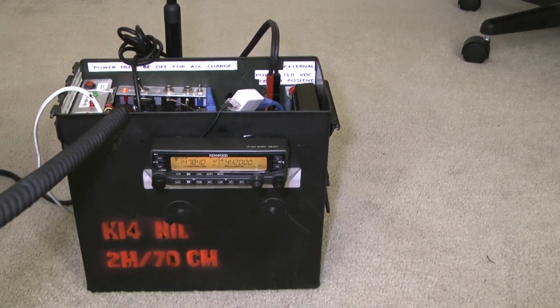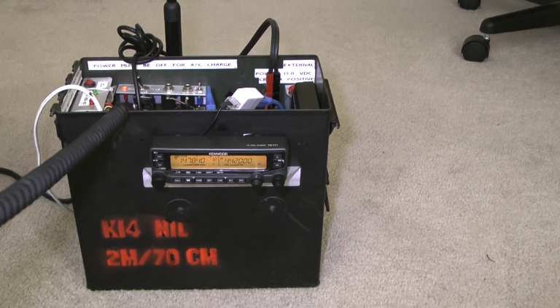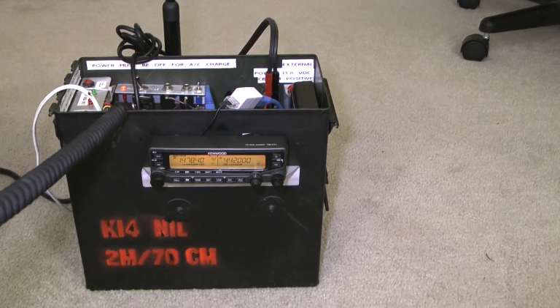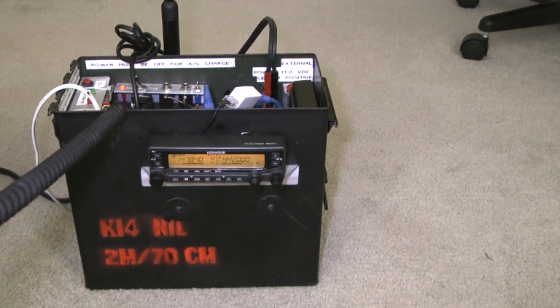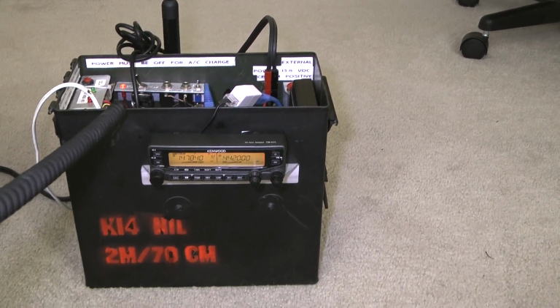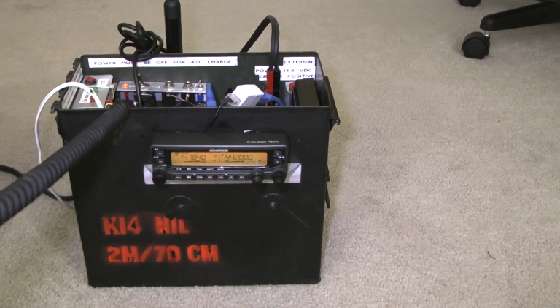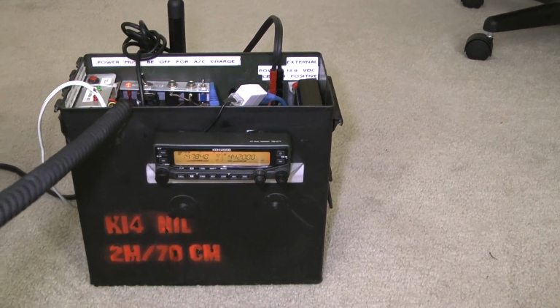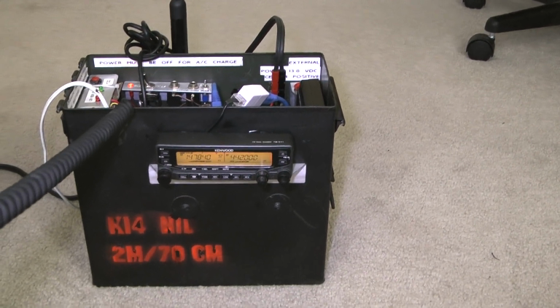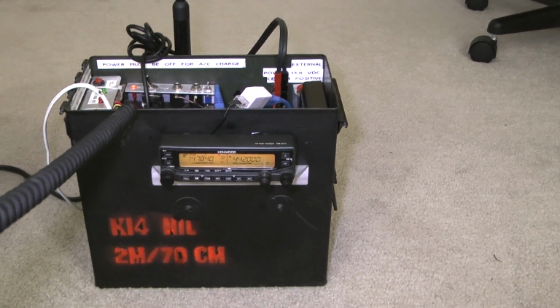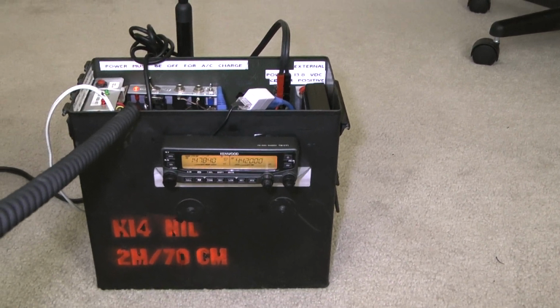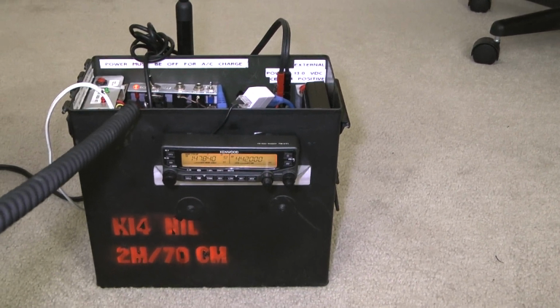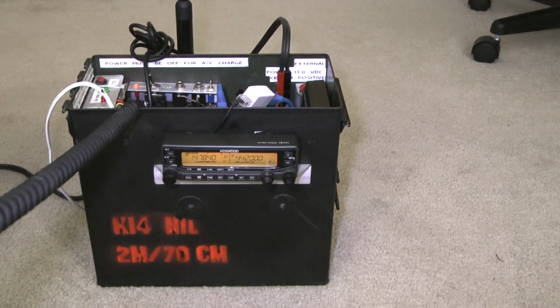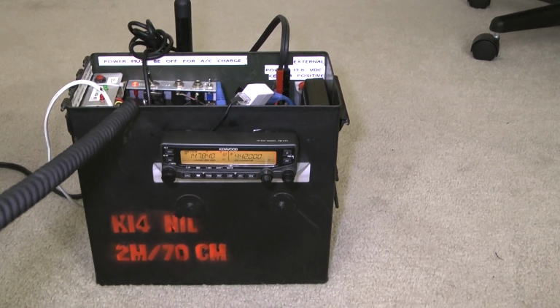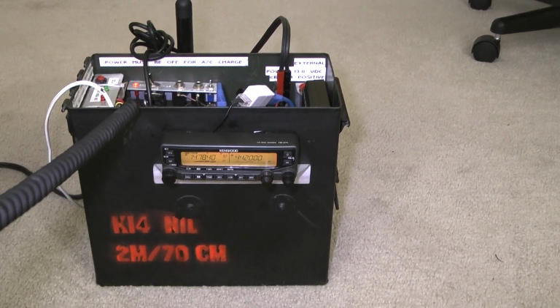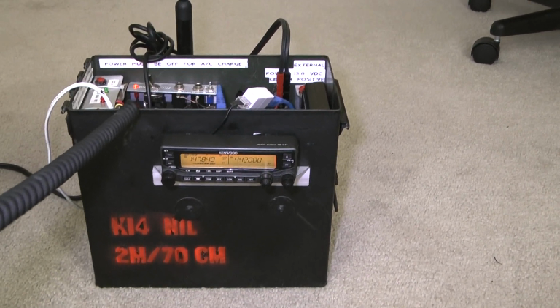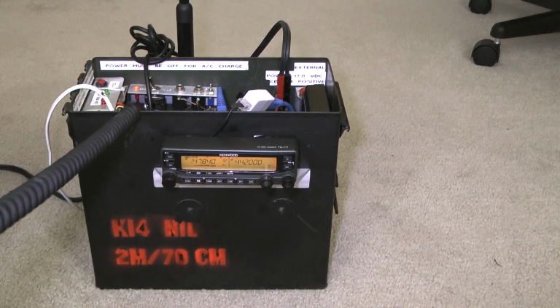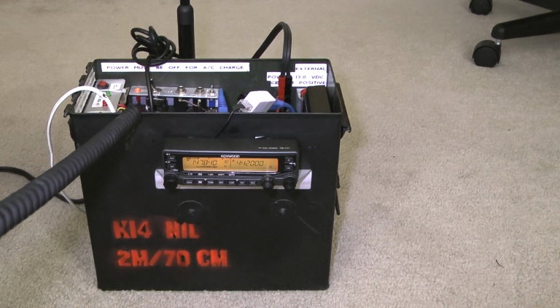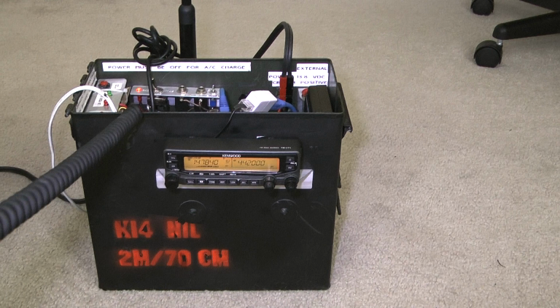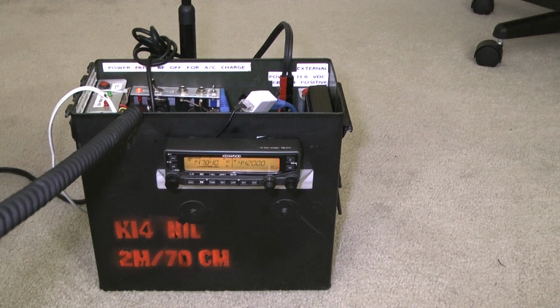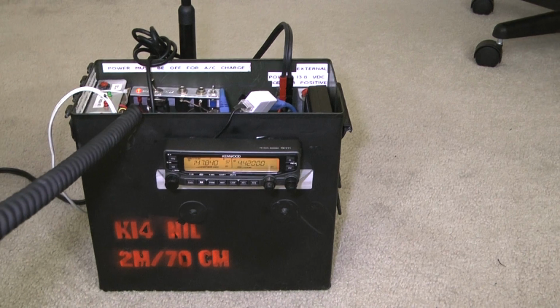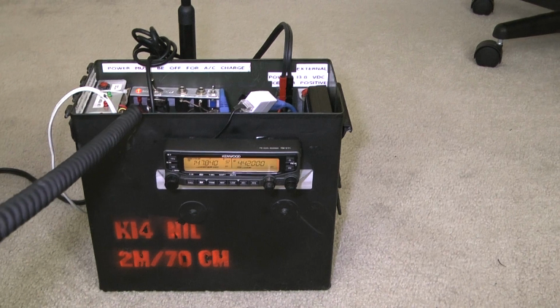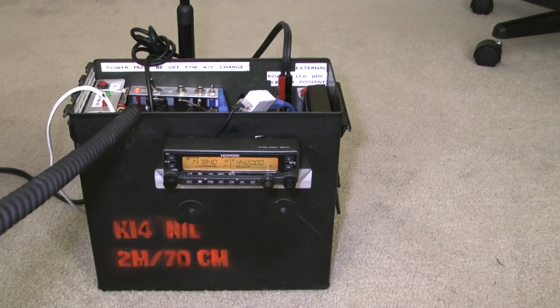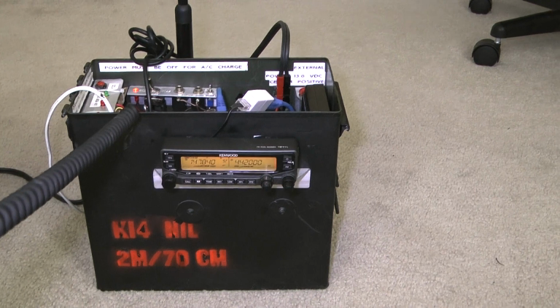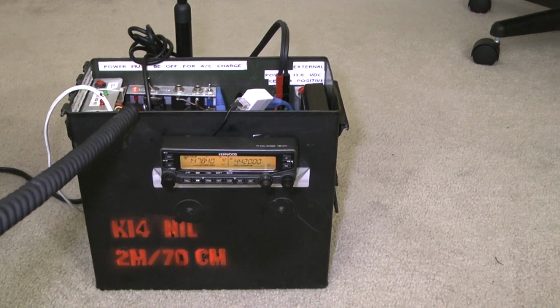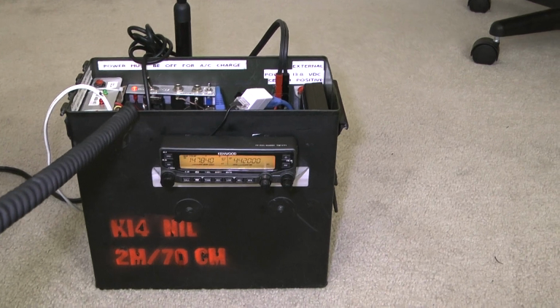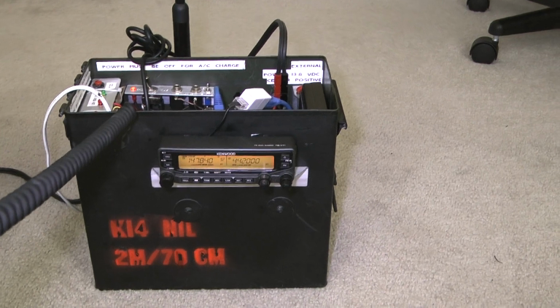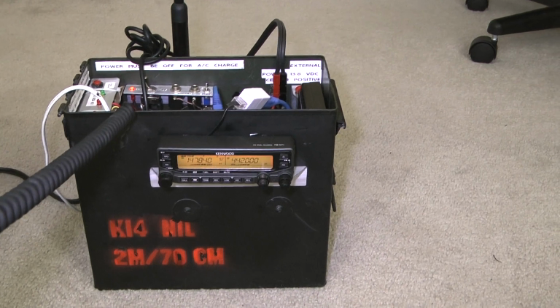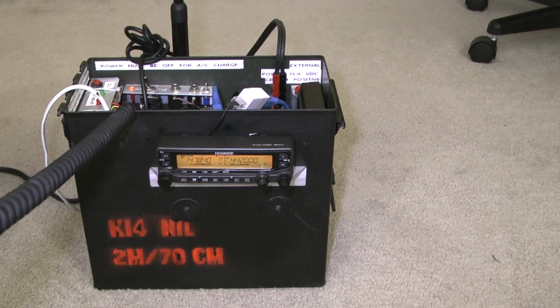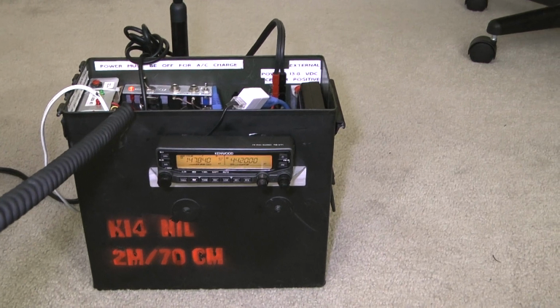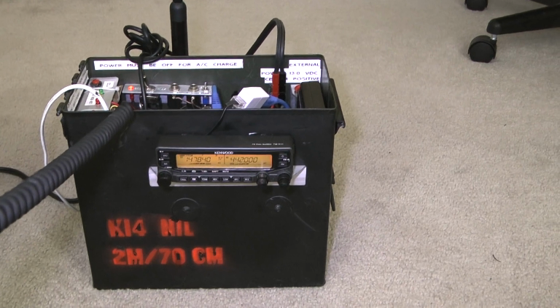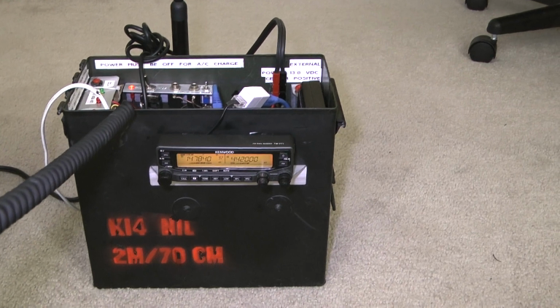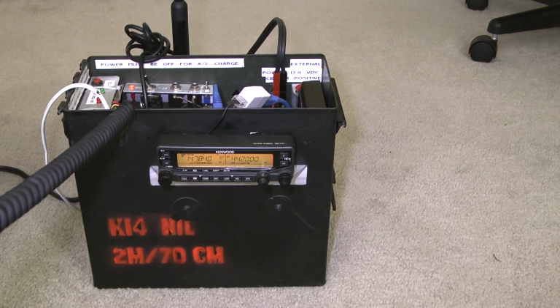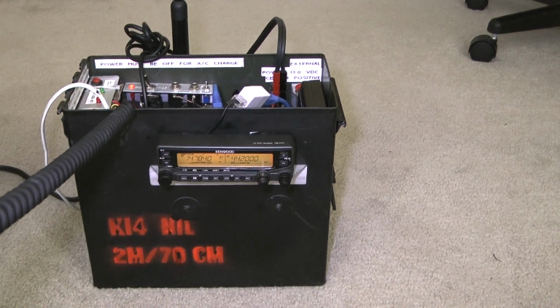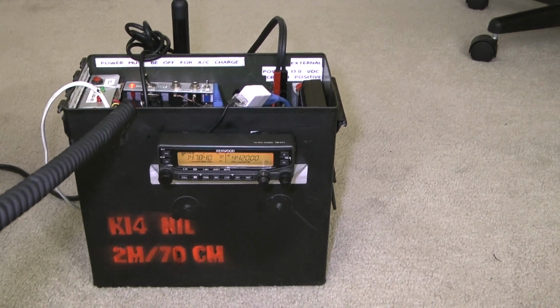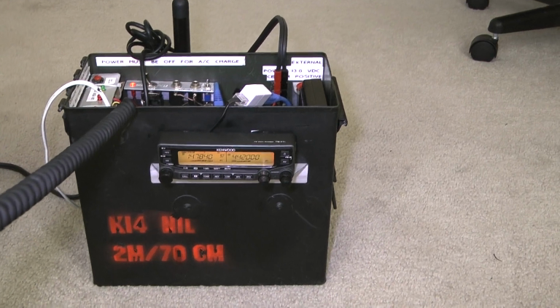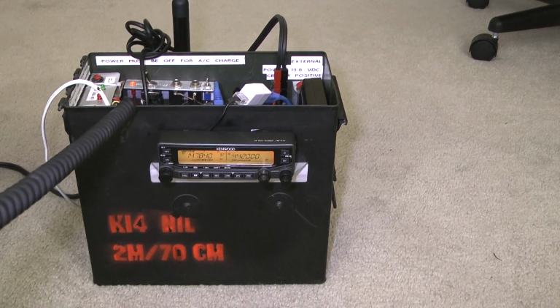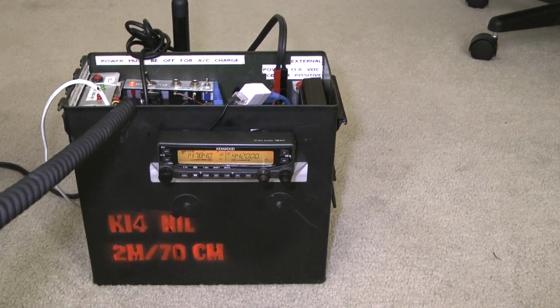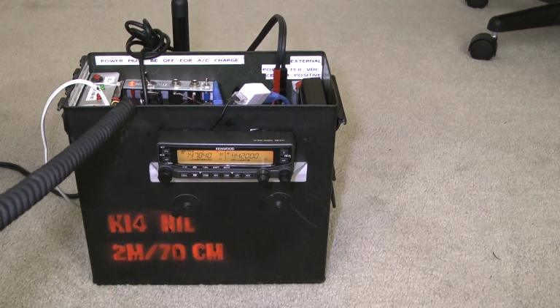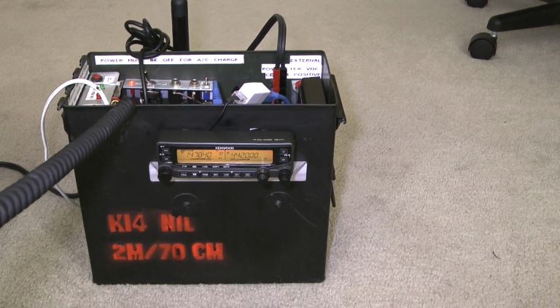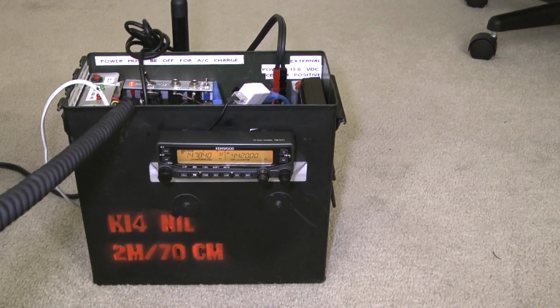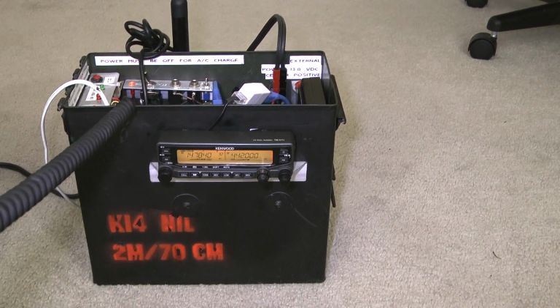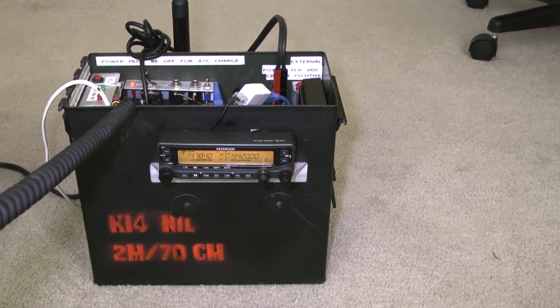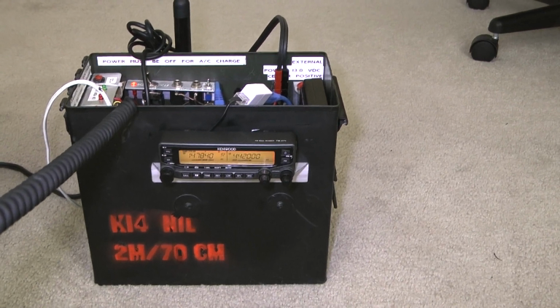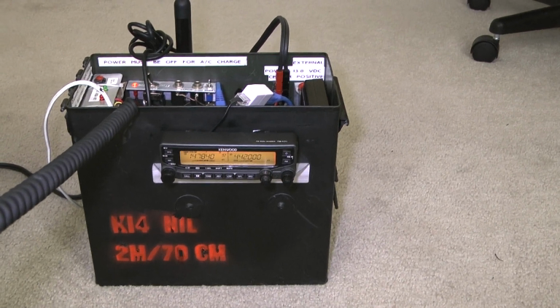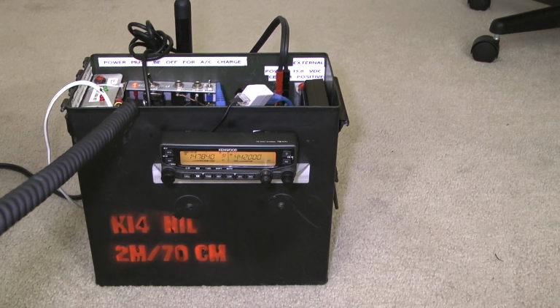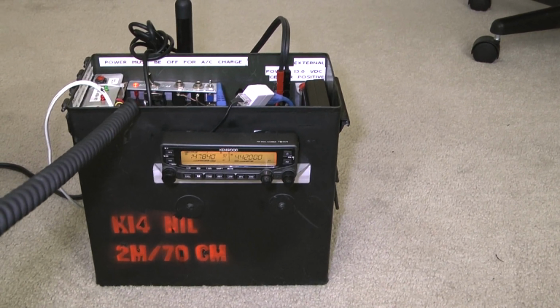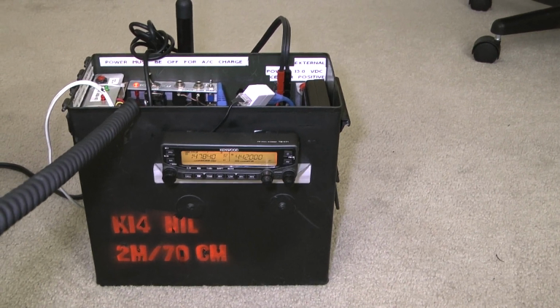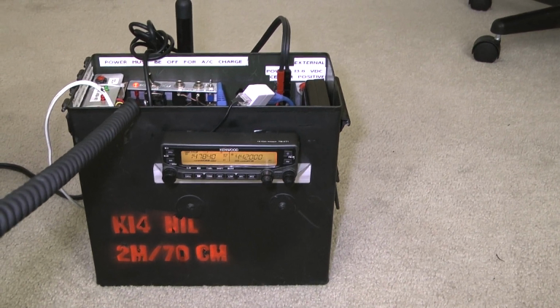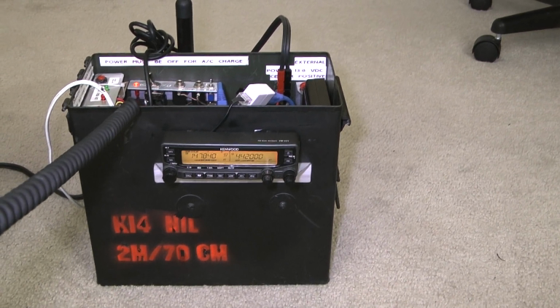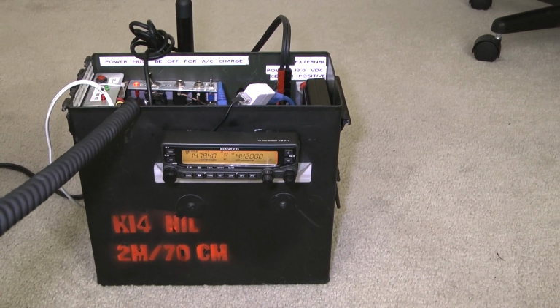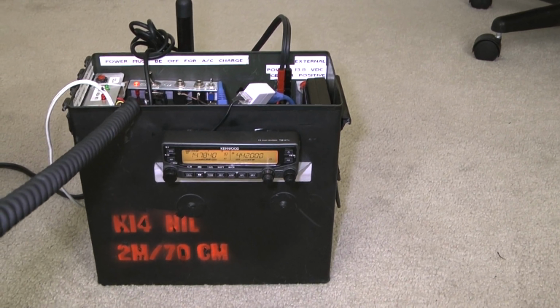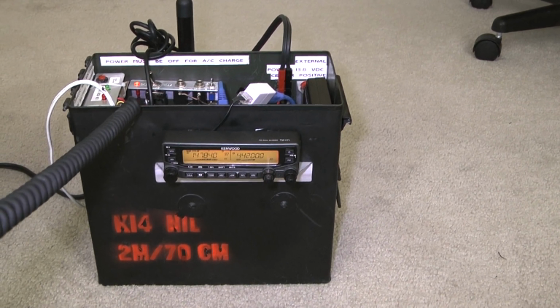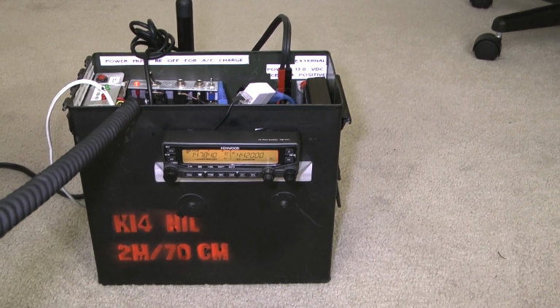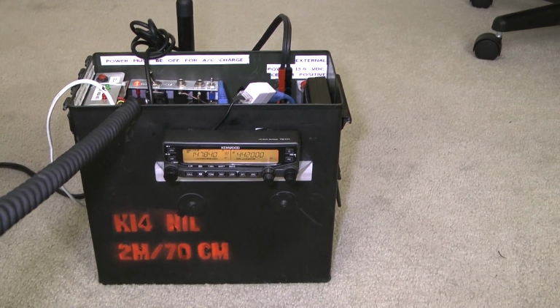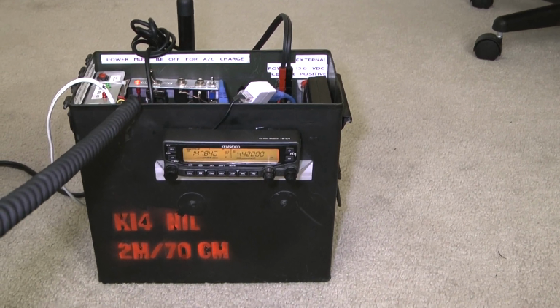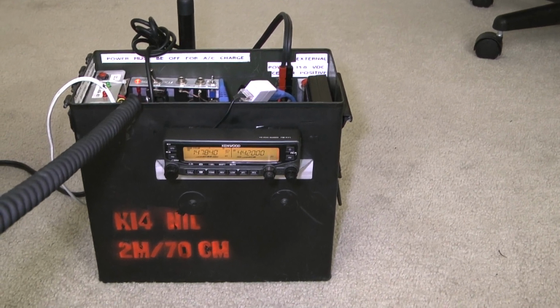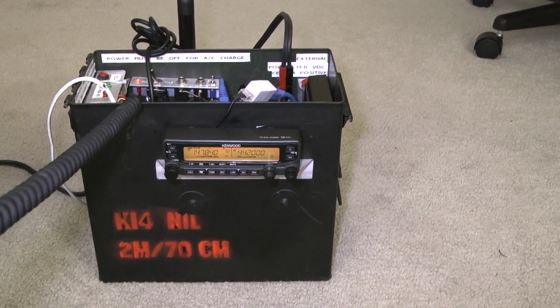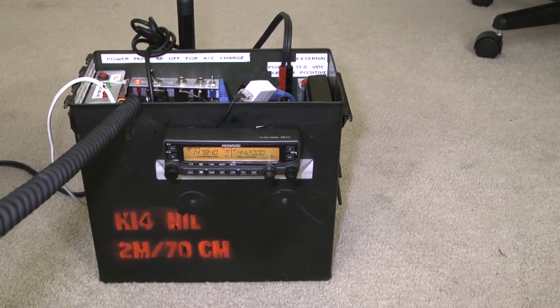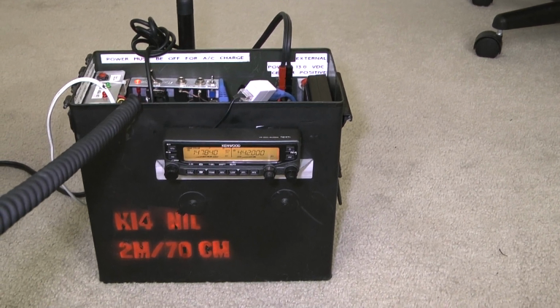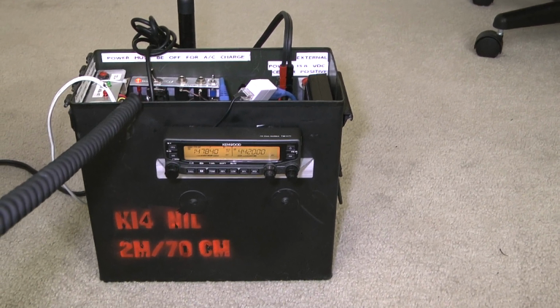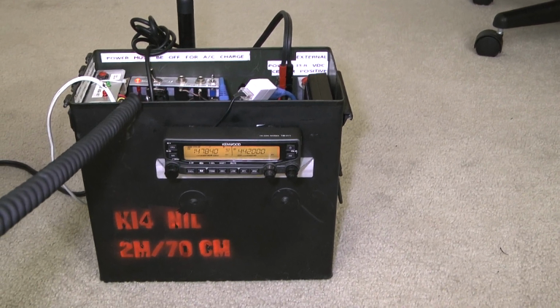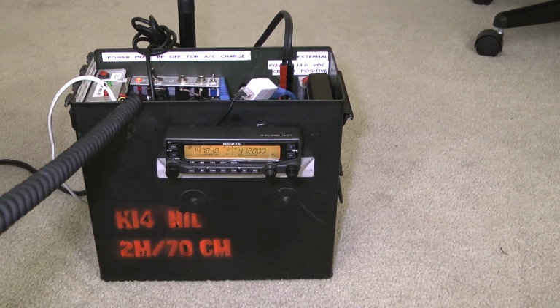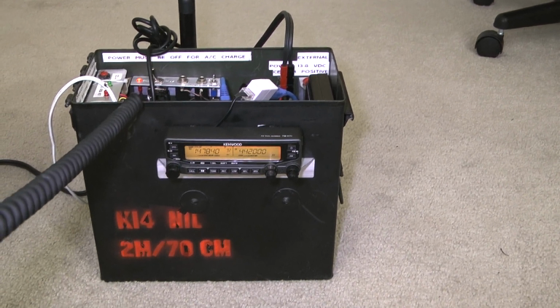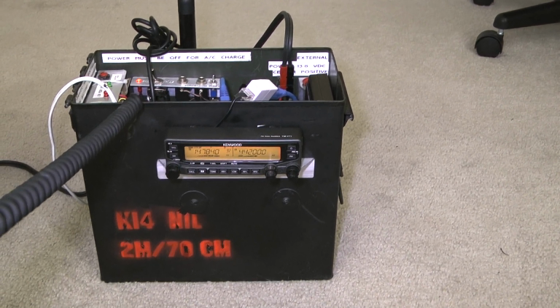The name is Frank here. No, I made the GoBox about three years ago. I've changed radios since then.